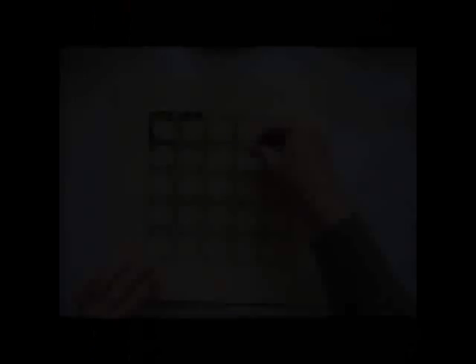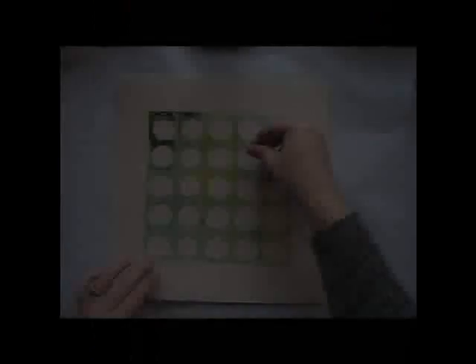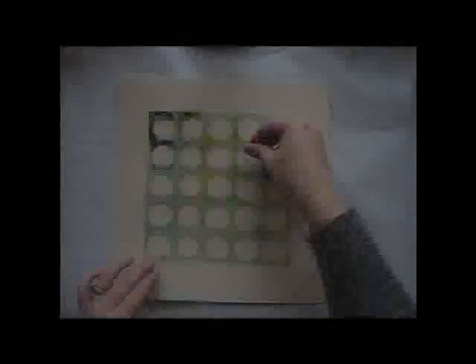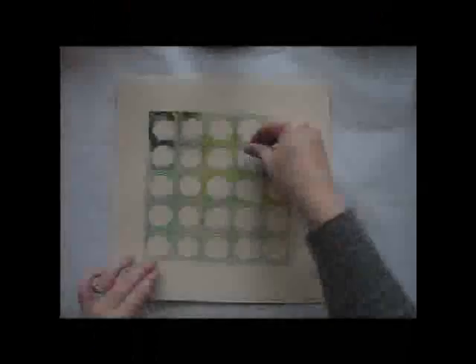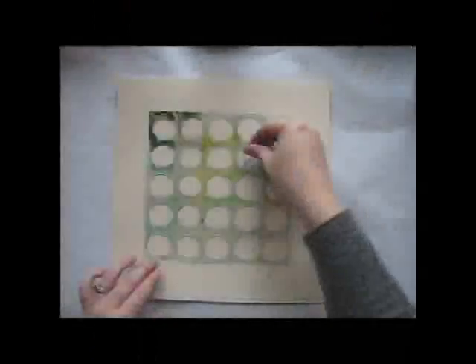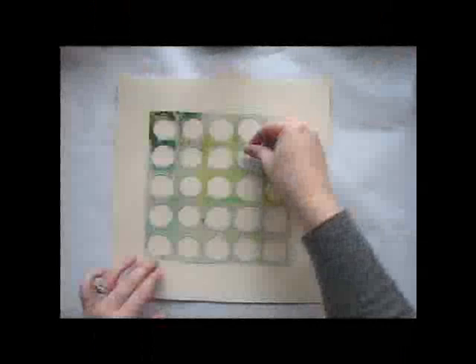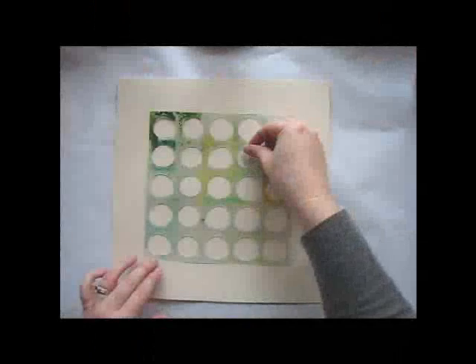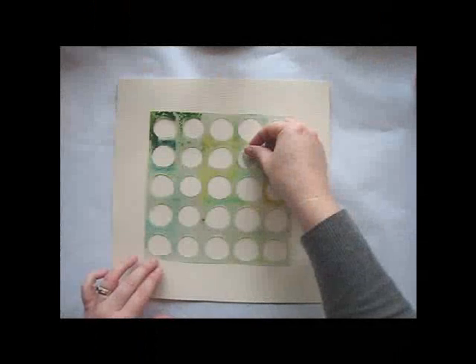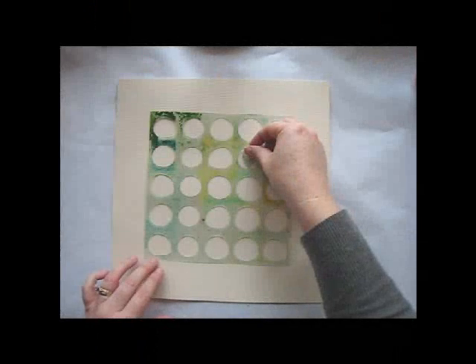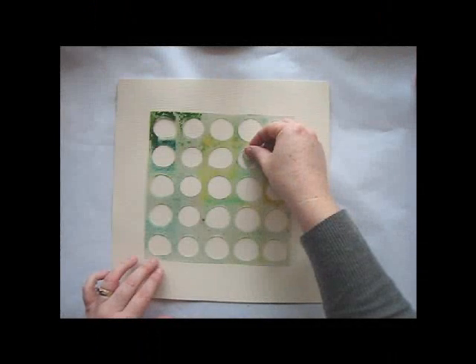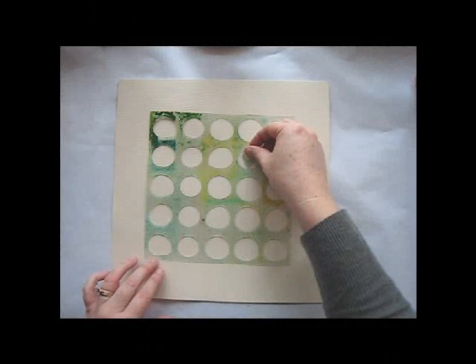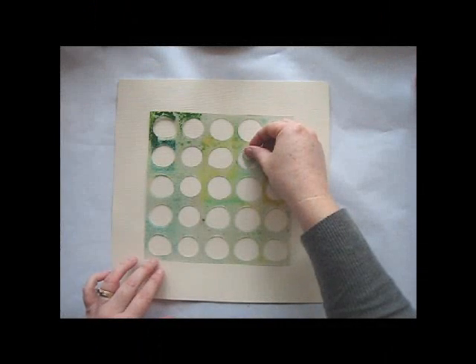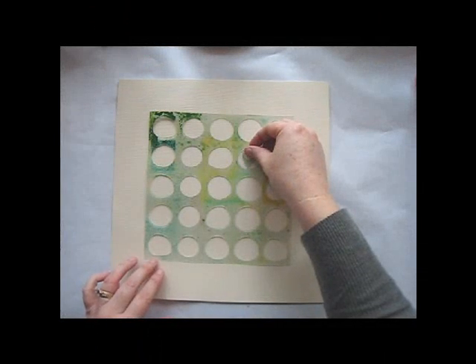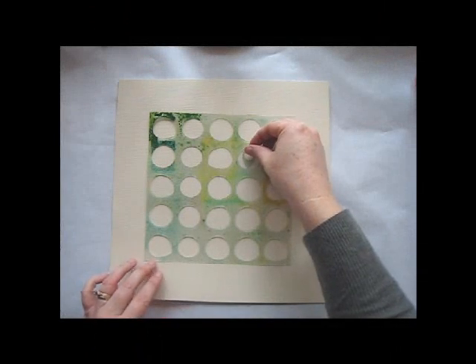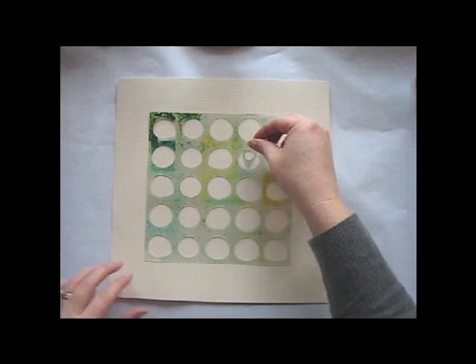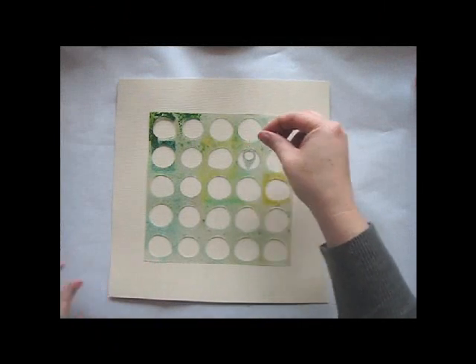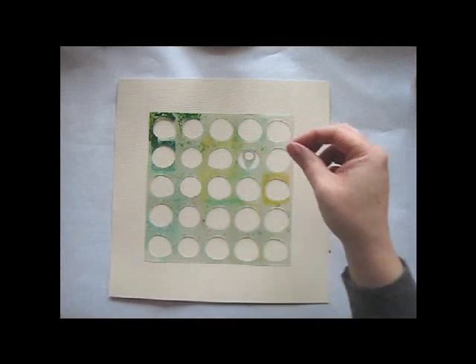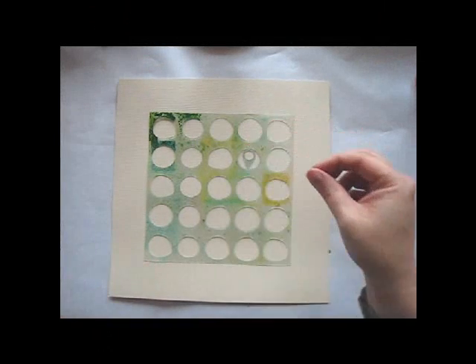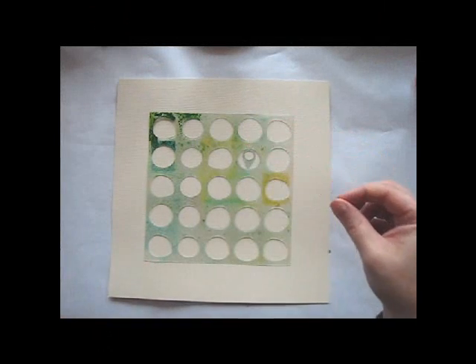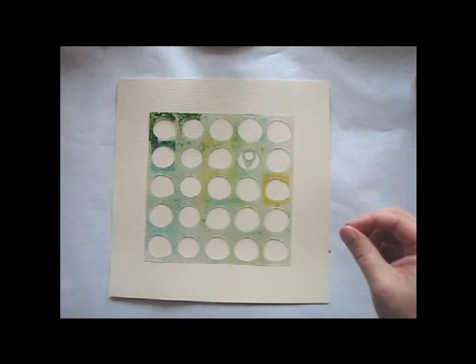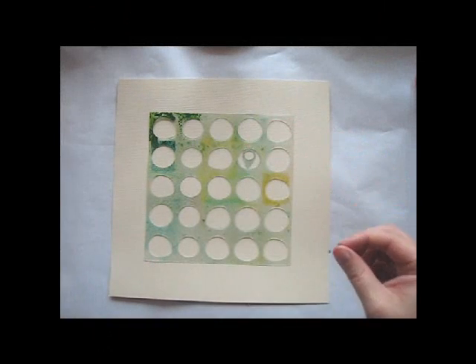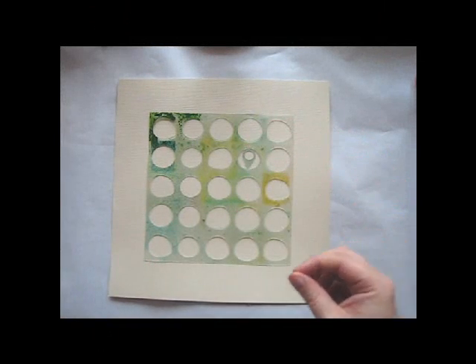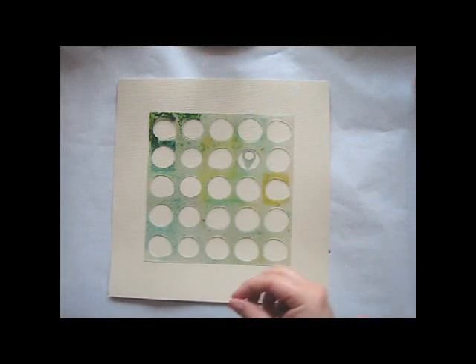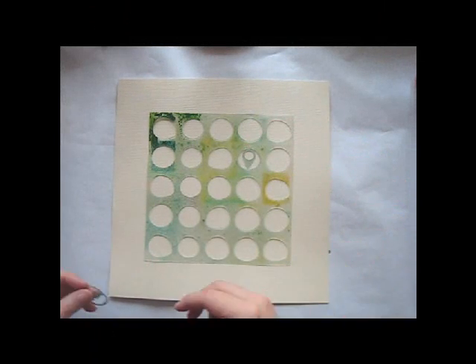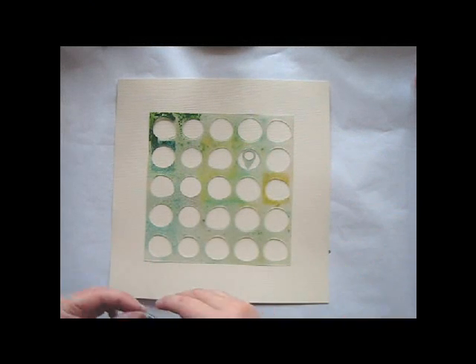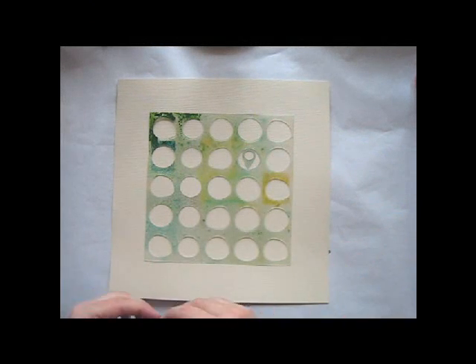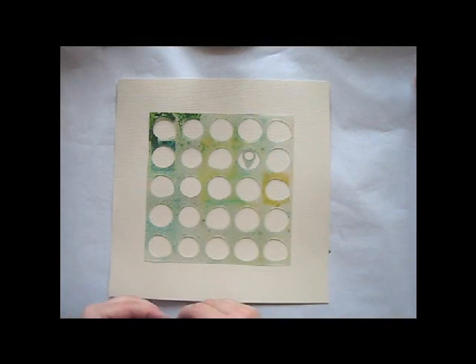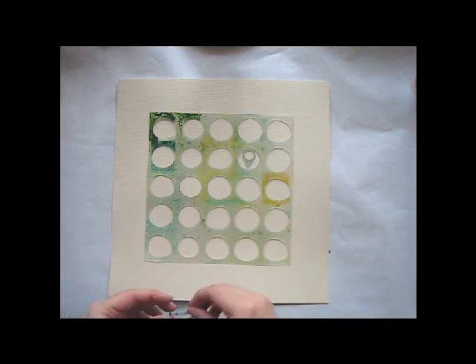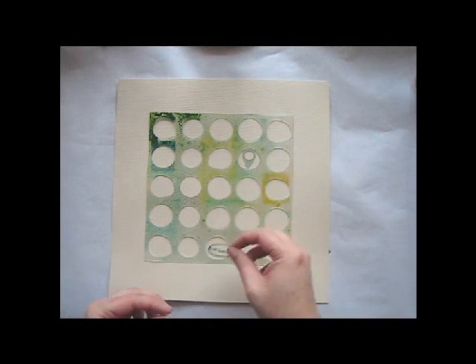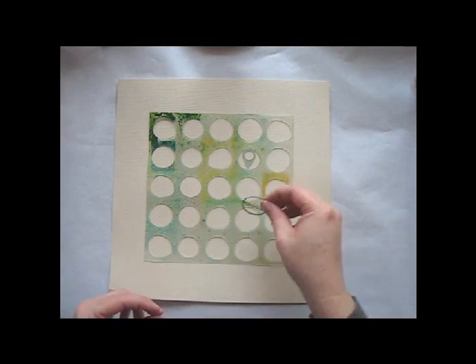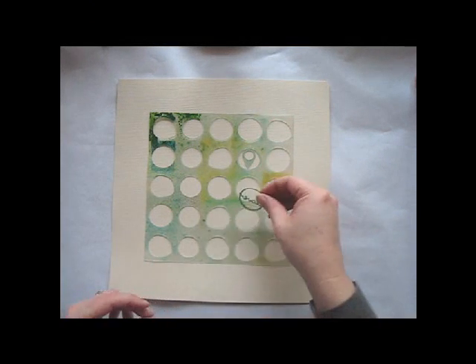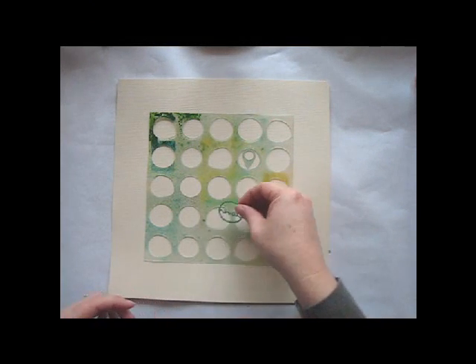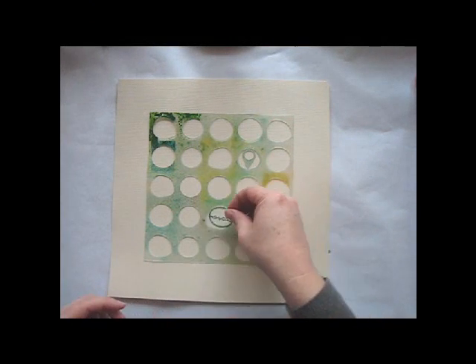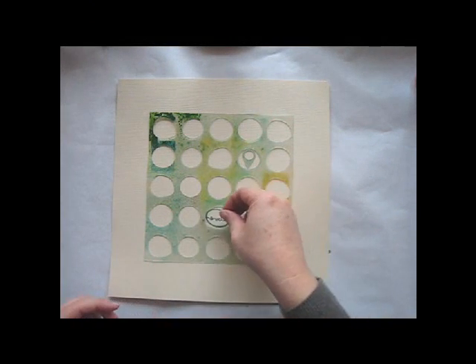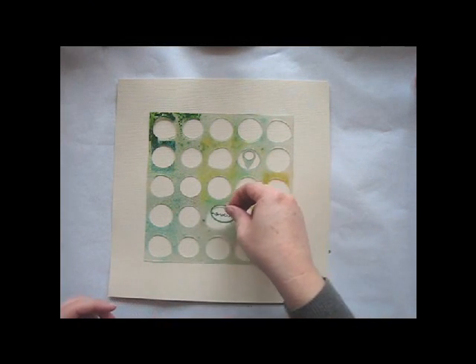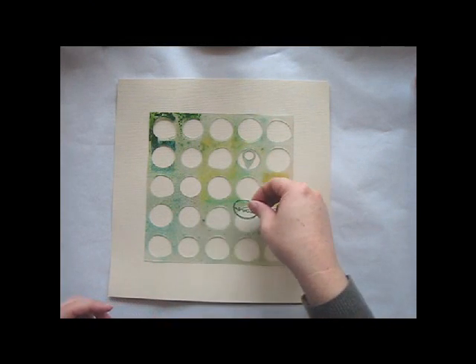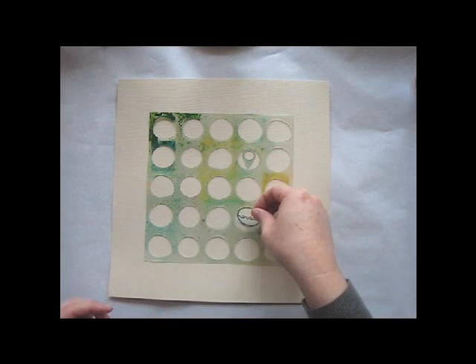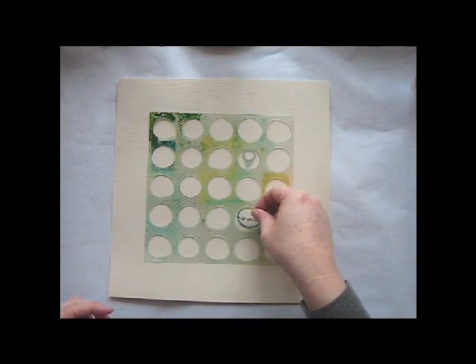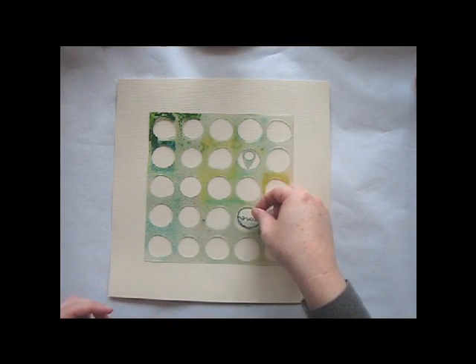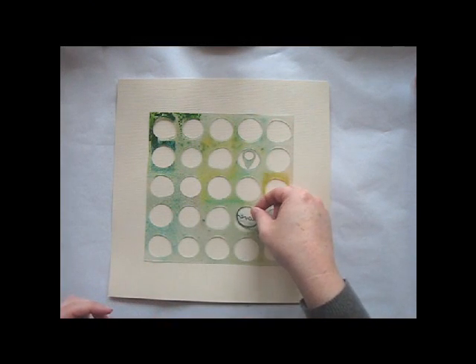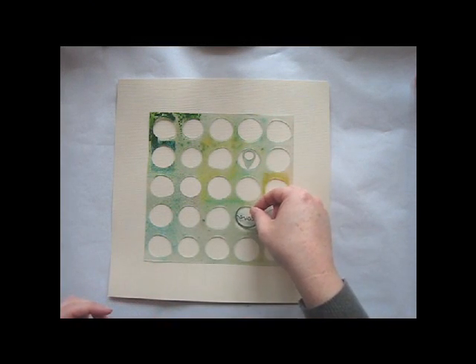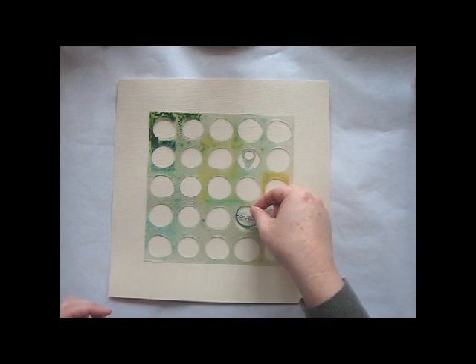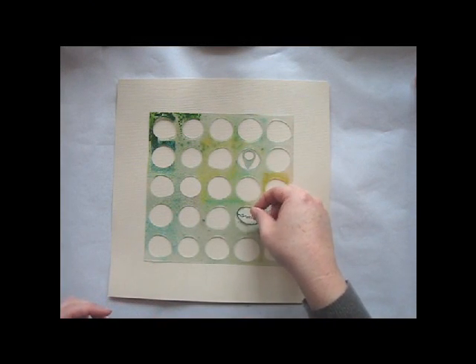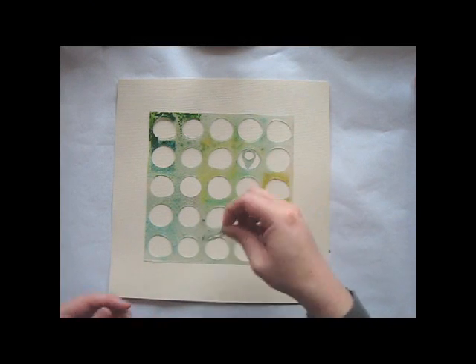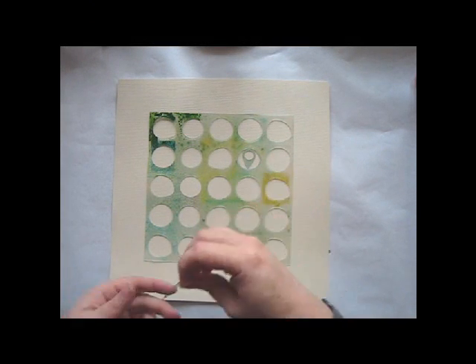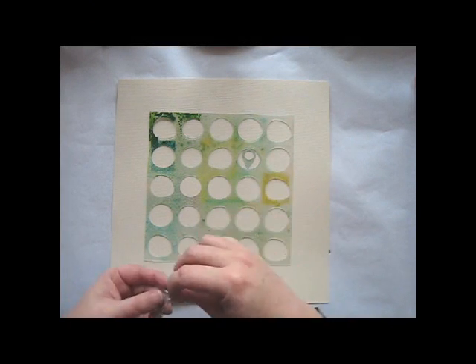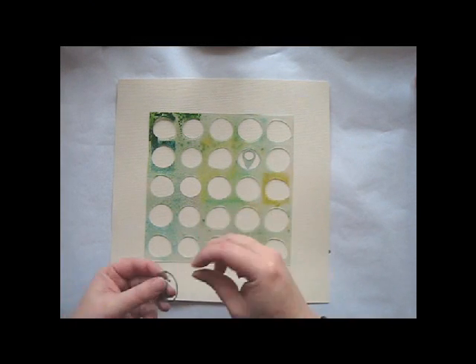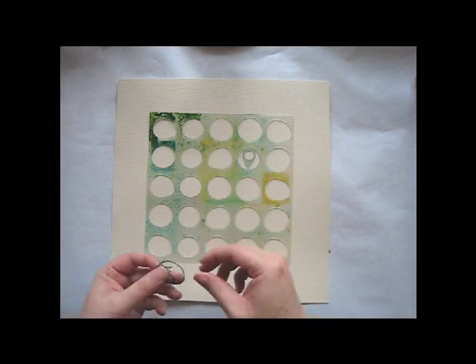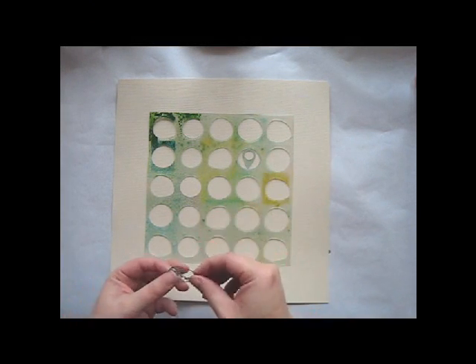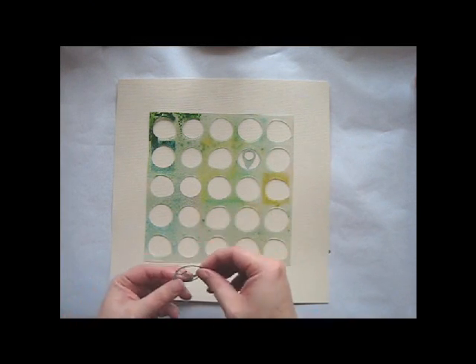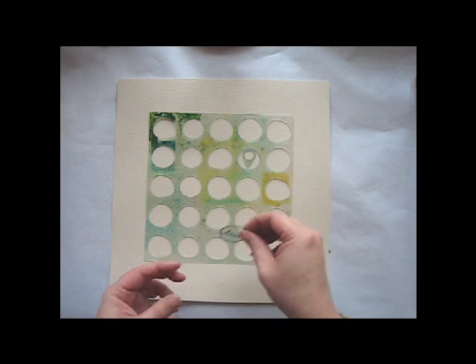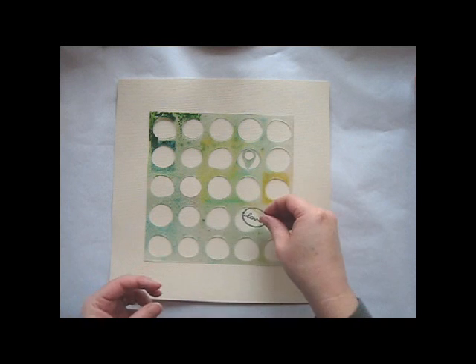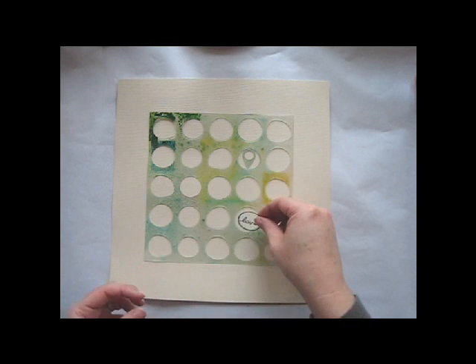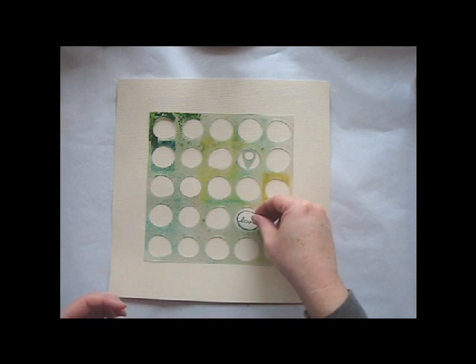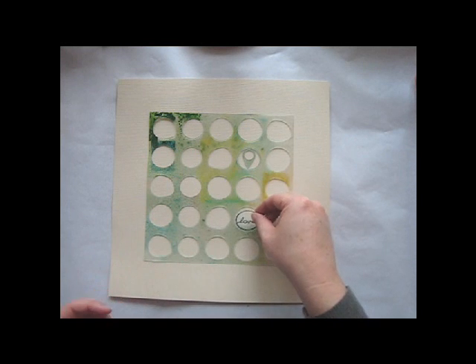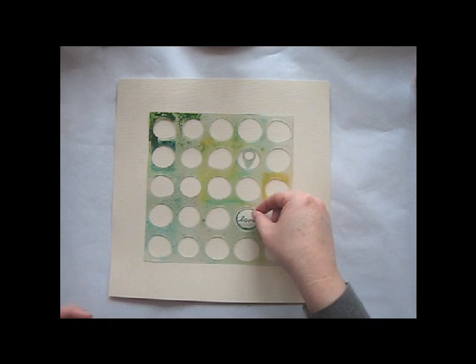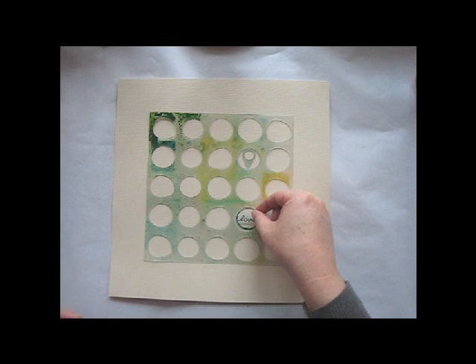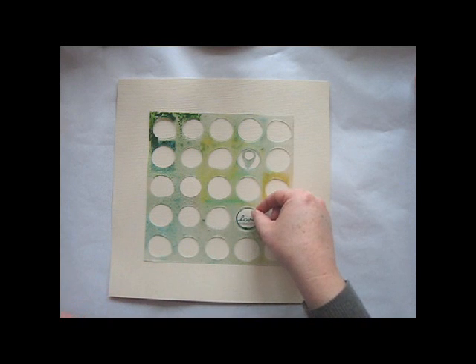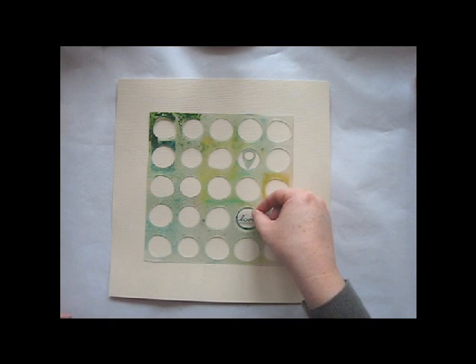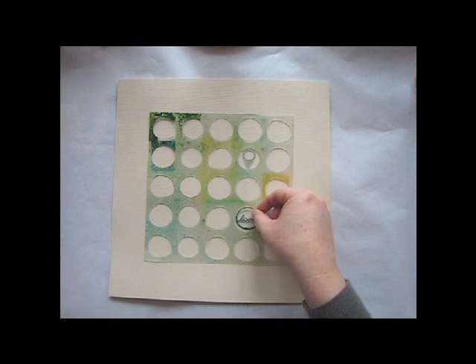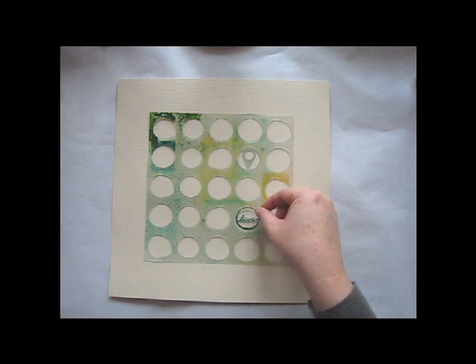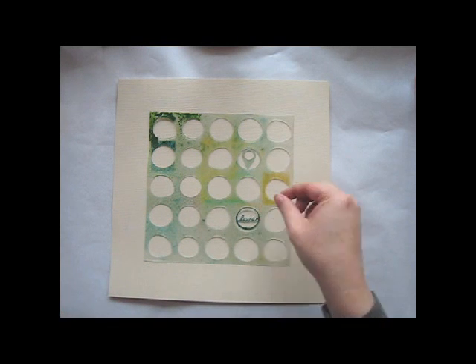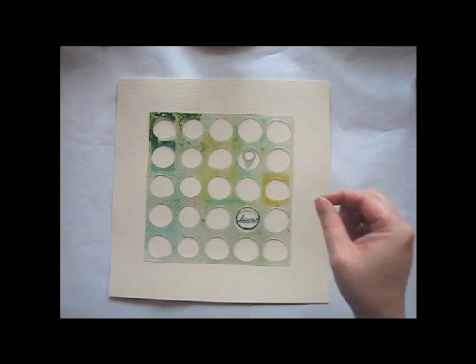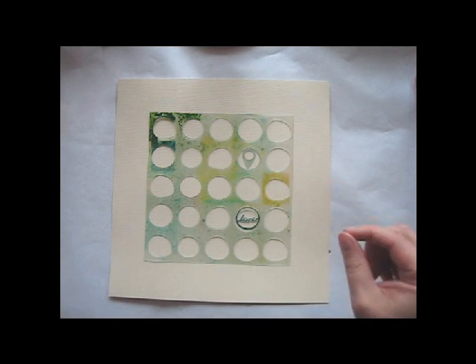Hey everyone, this is Lisa Truesdell for Studio Calico, and I'm here today to share a technique using the circles mask from our Sun Drifter line.